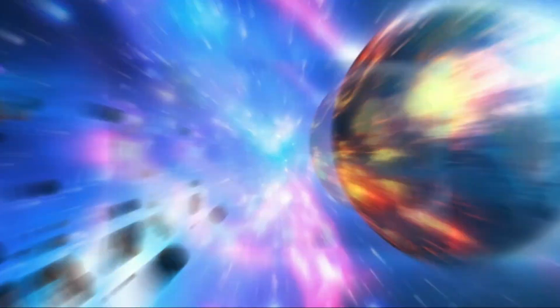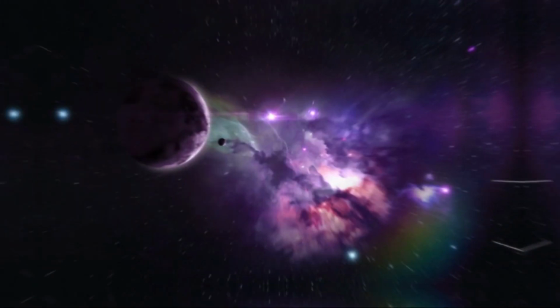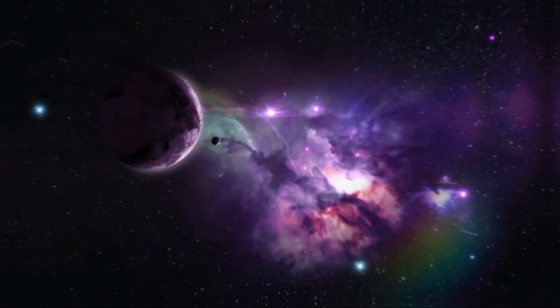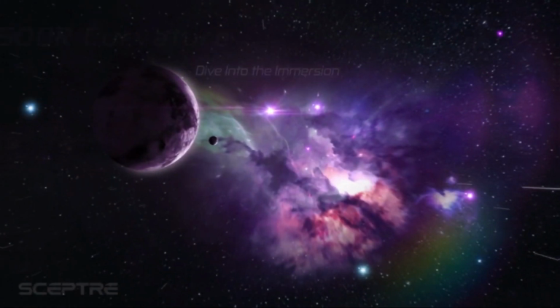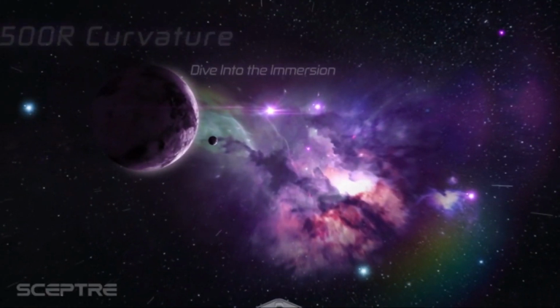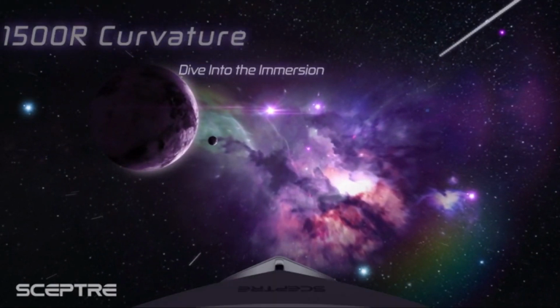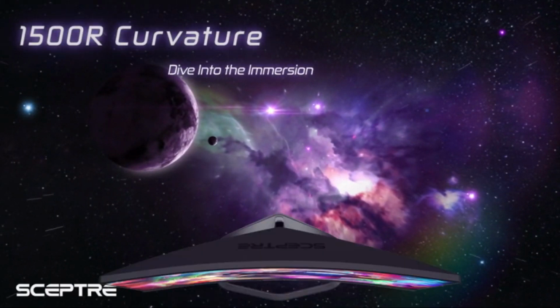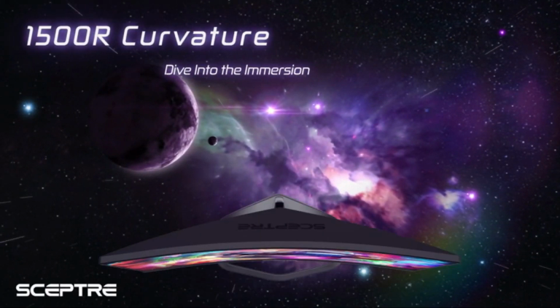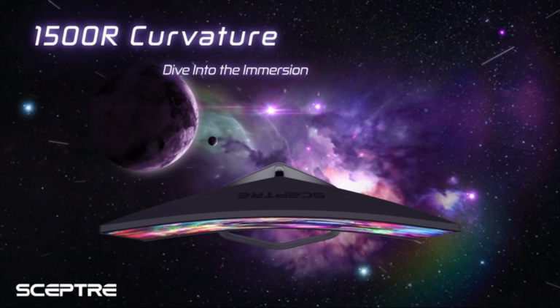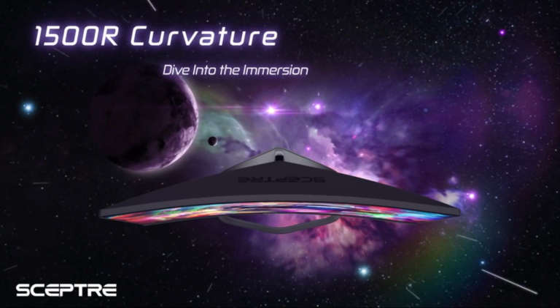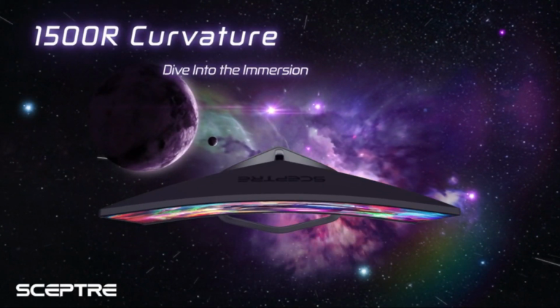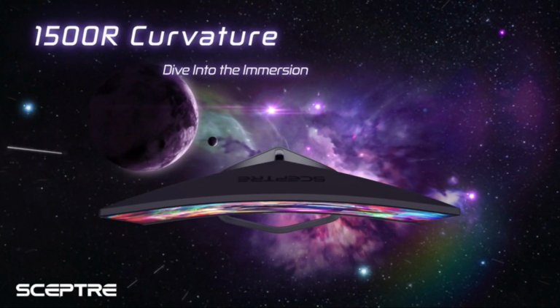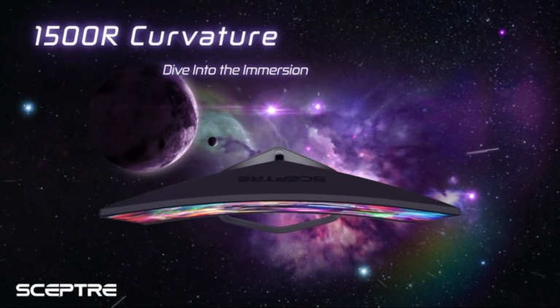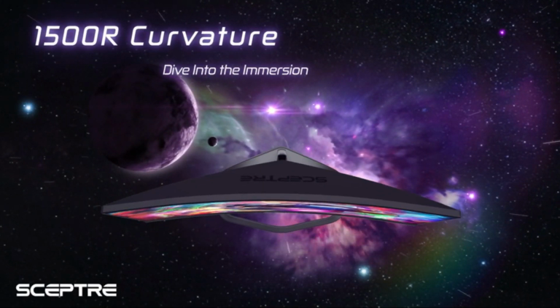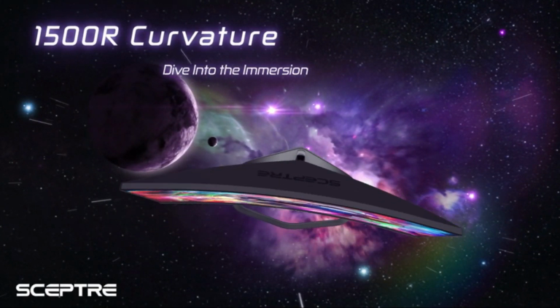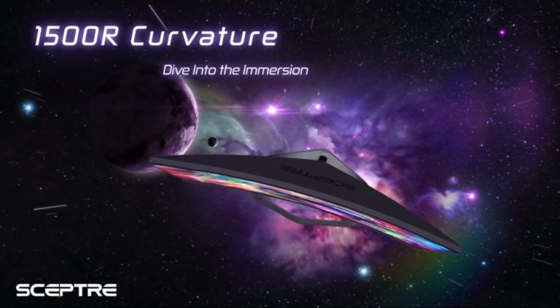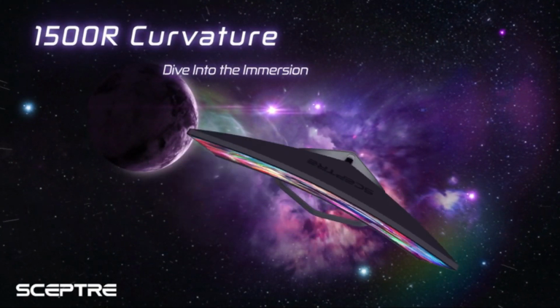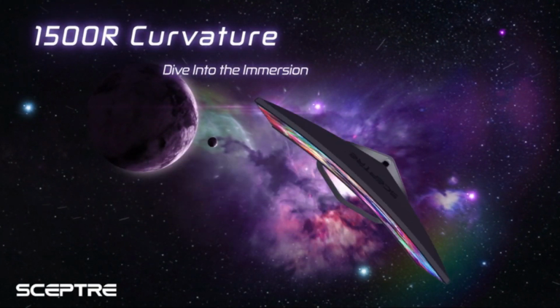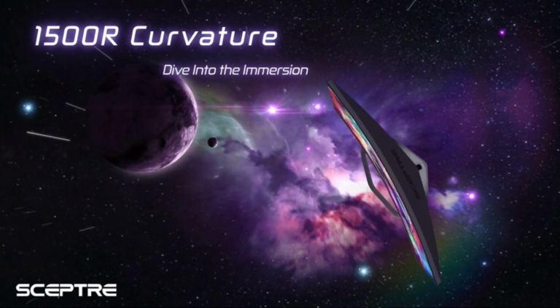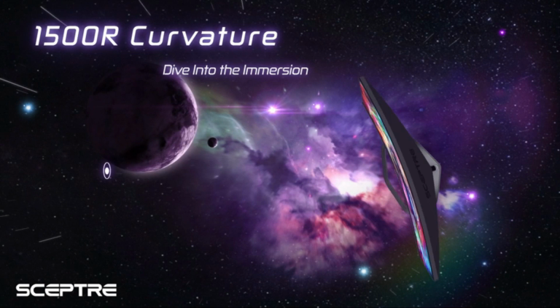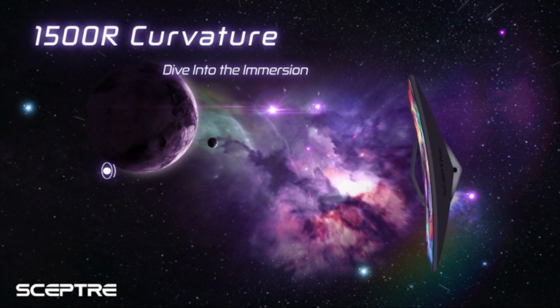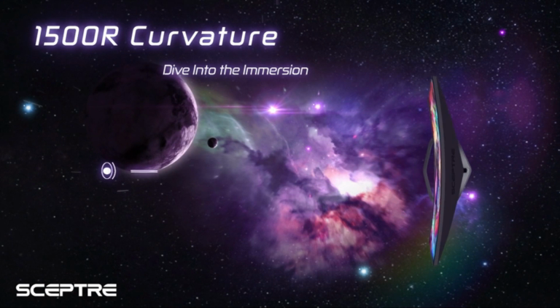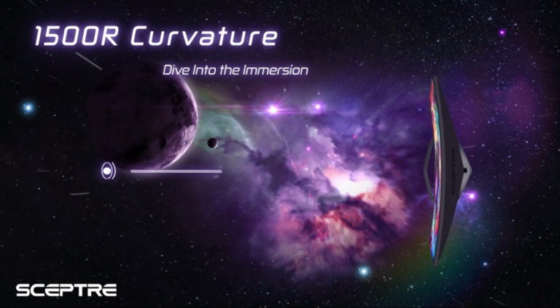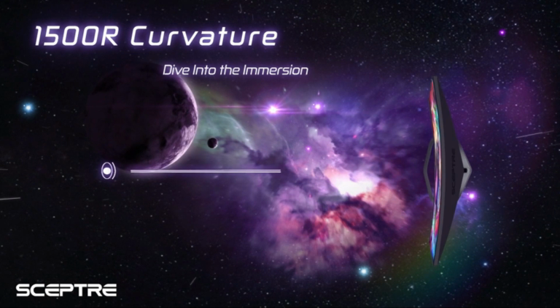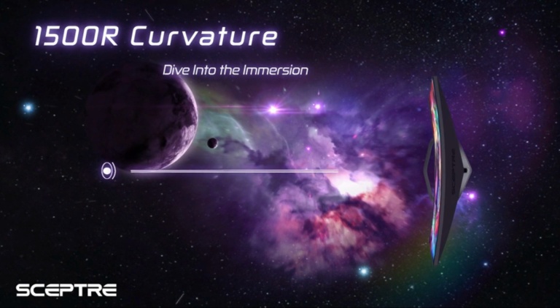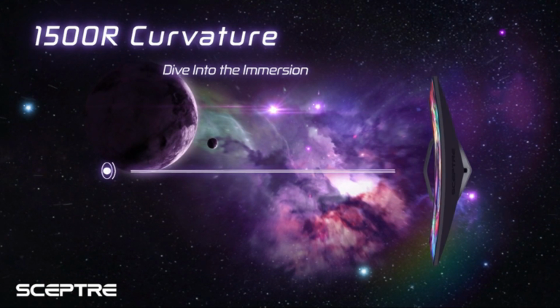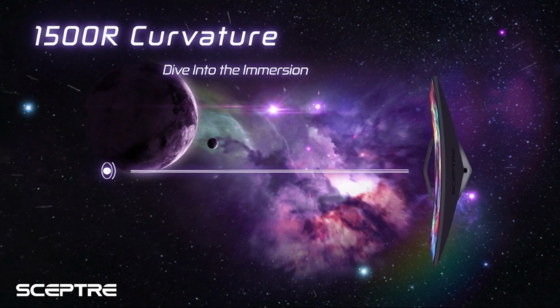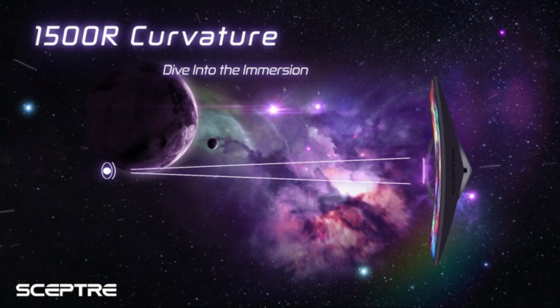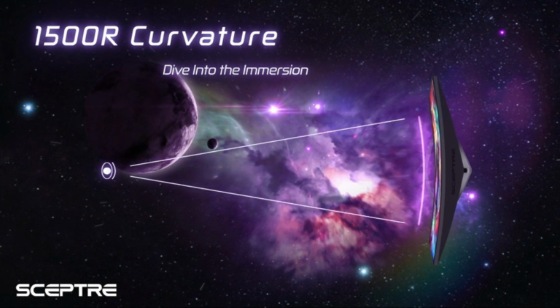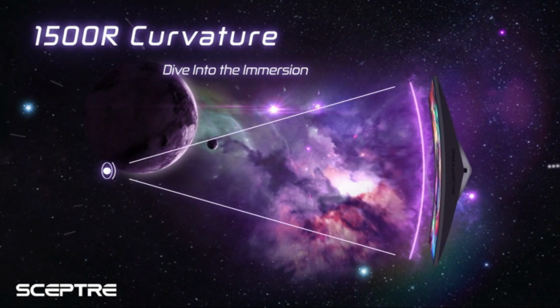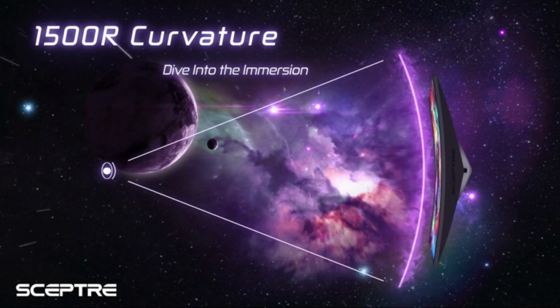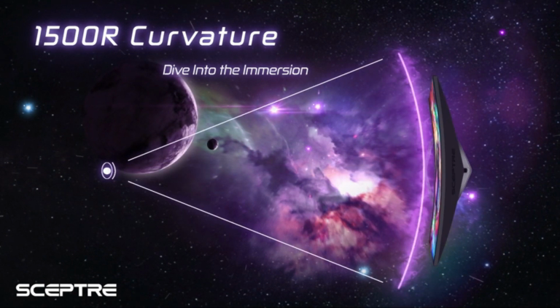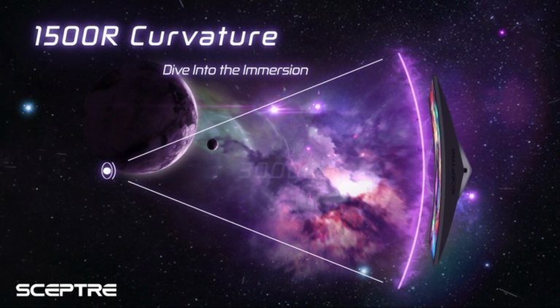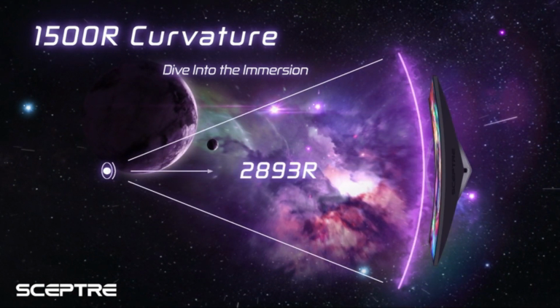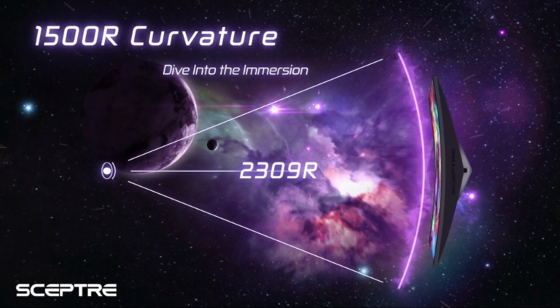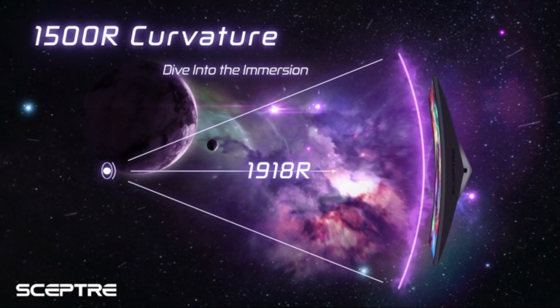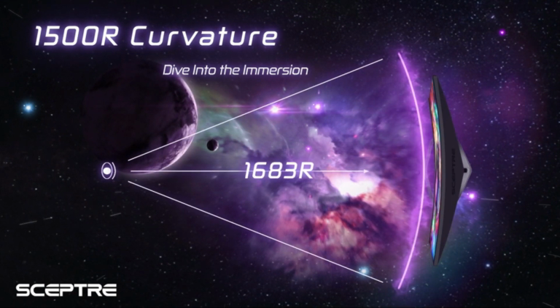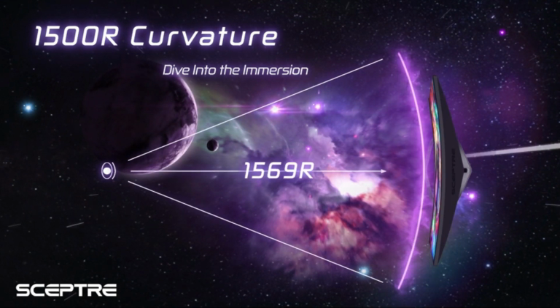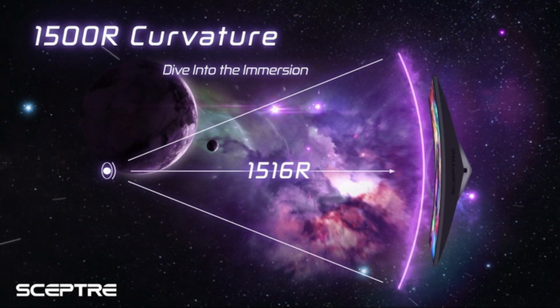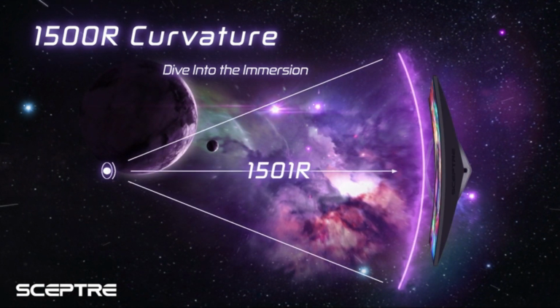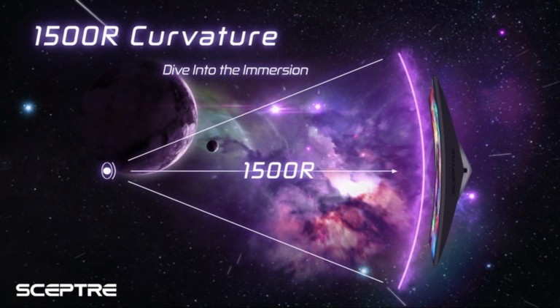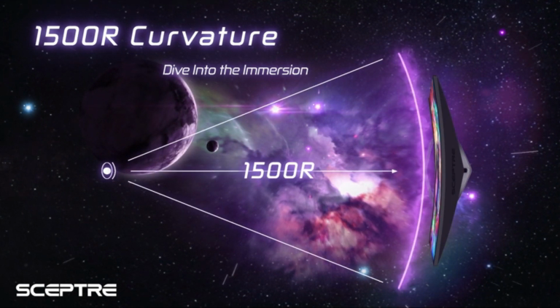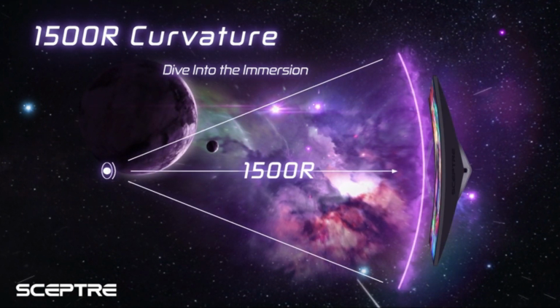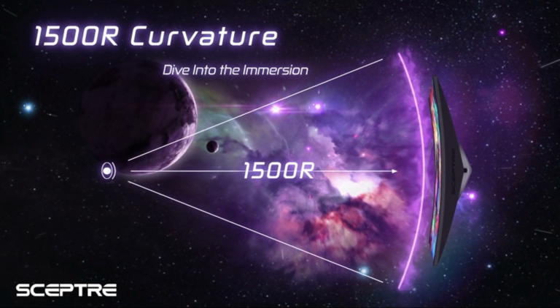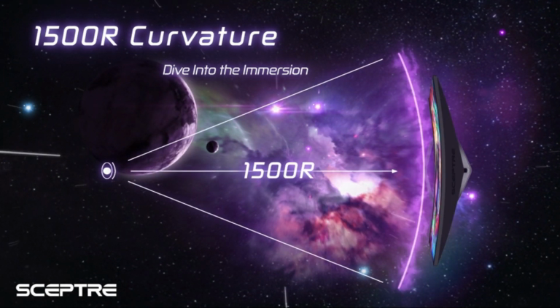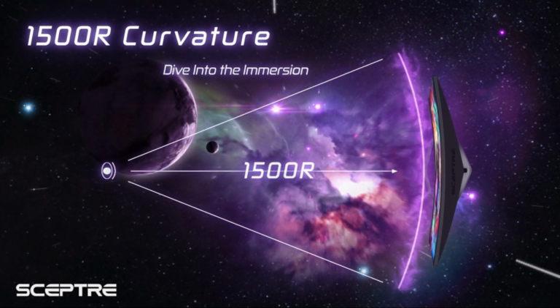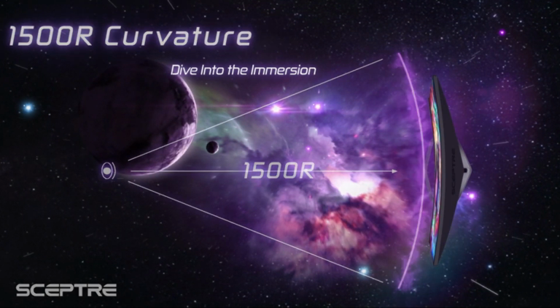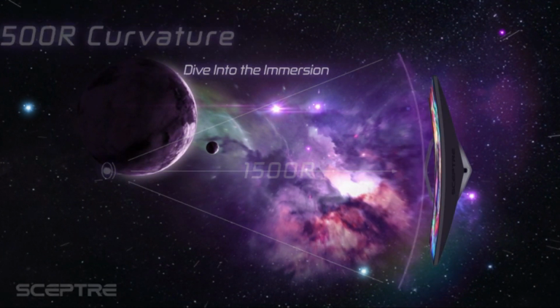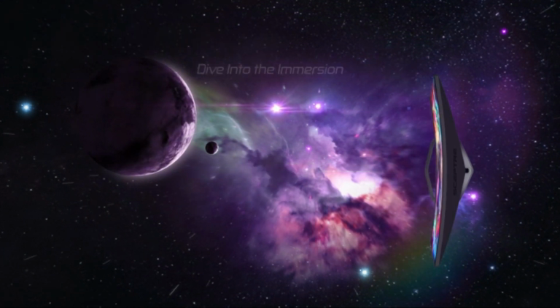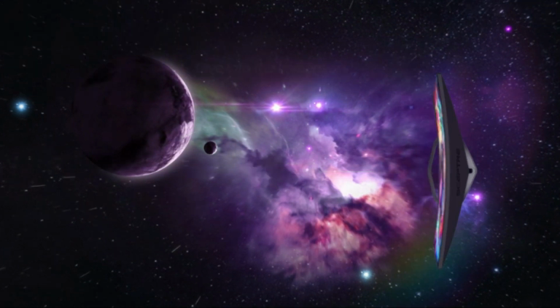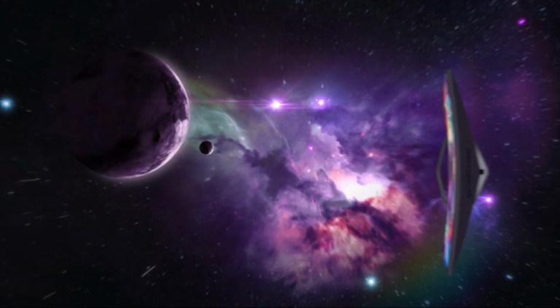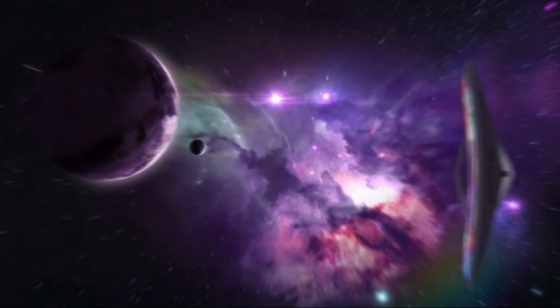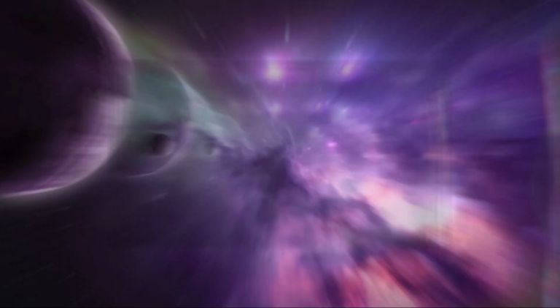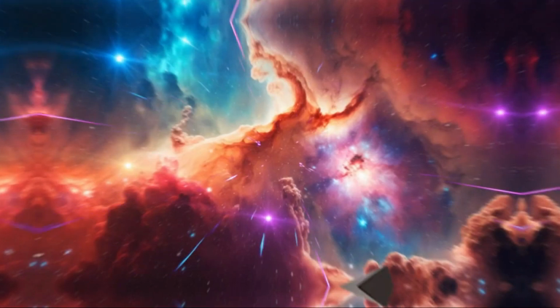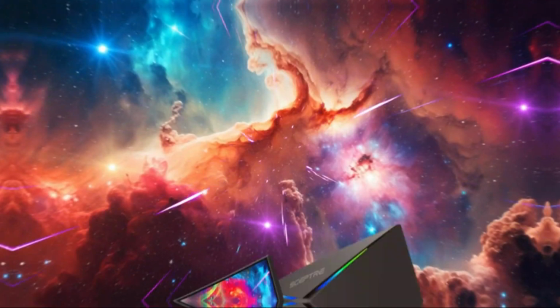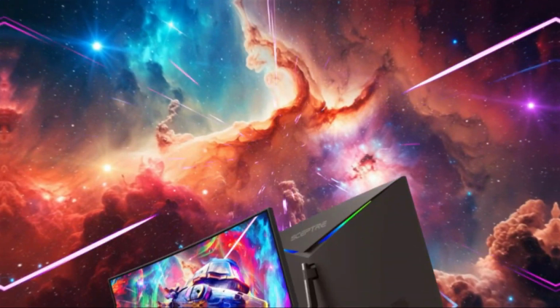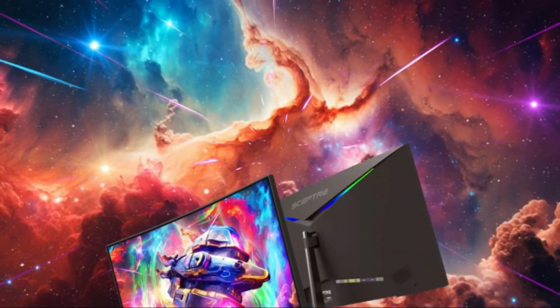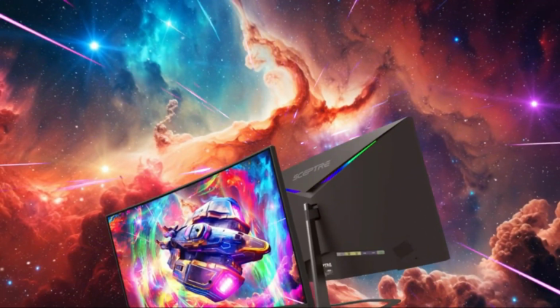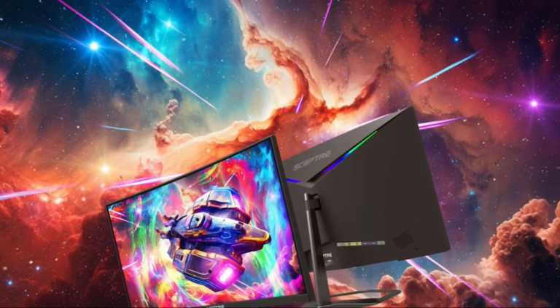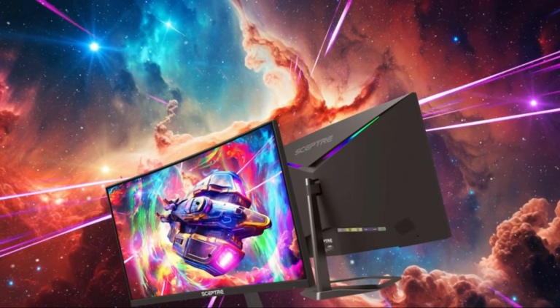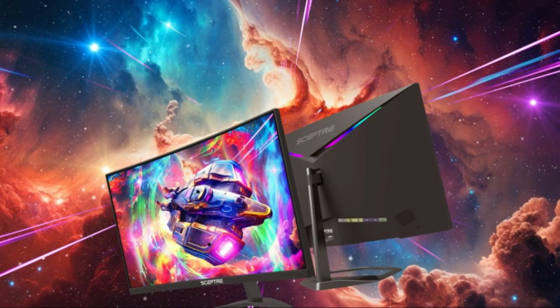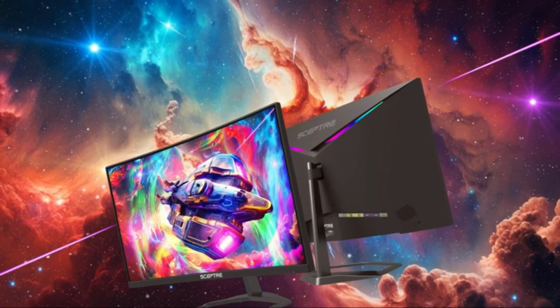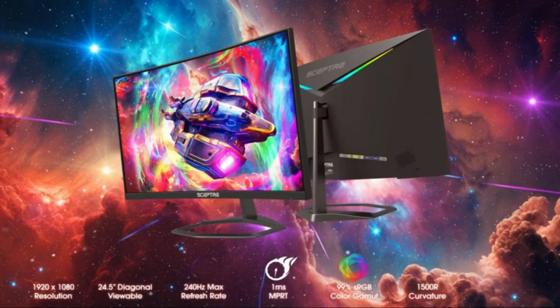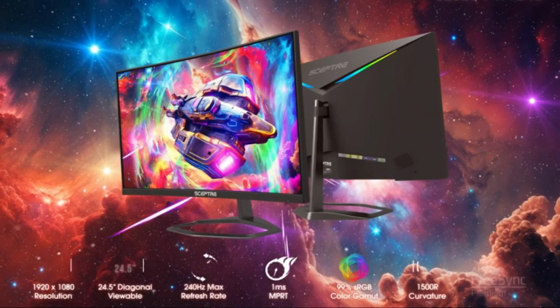Immerse yourself in the action with AMD FreeSync technology, eliminating screen tearing and stuttering for a seamless and enjoyable gaming experience.